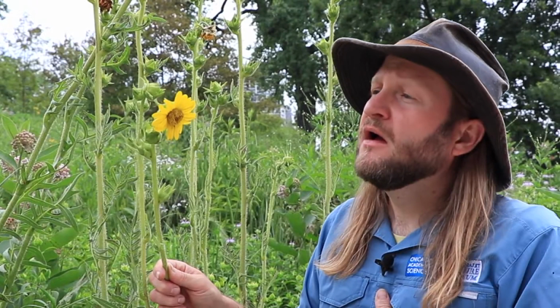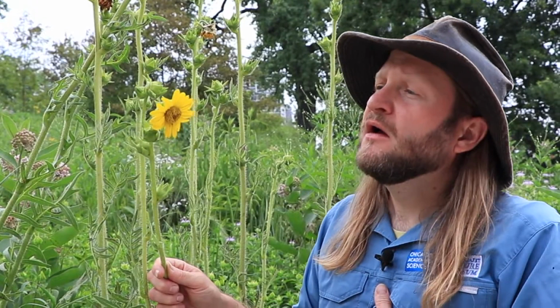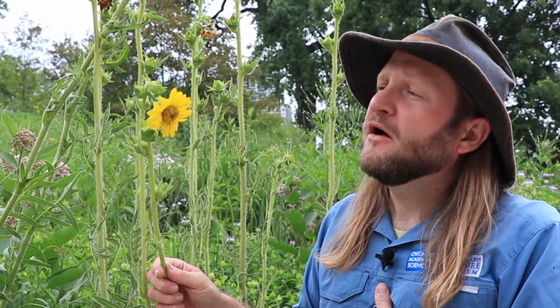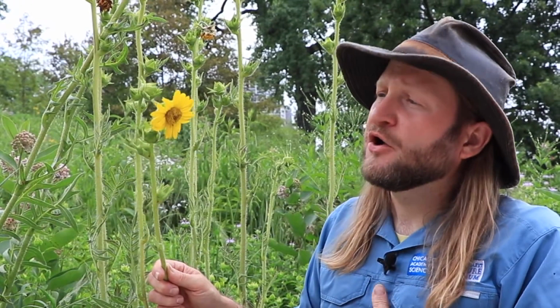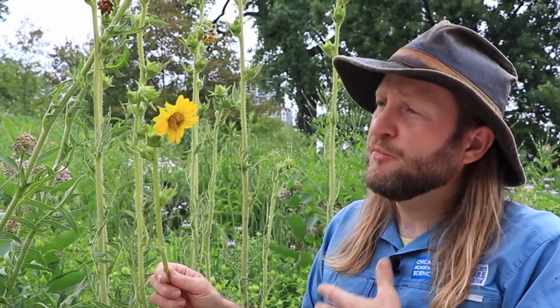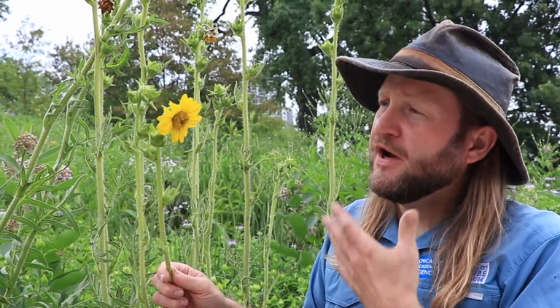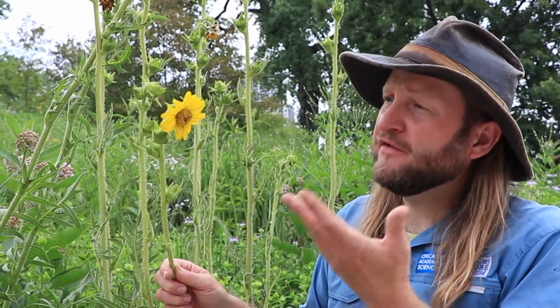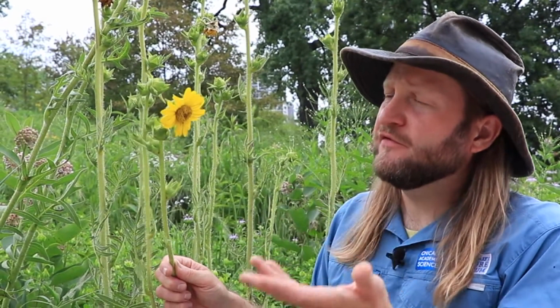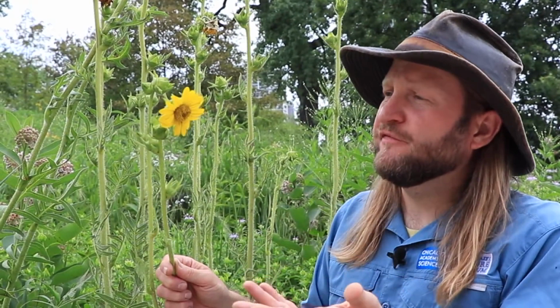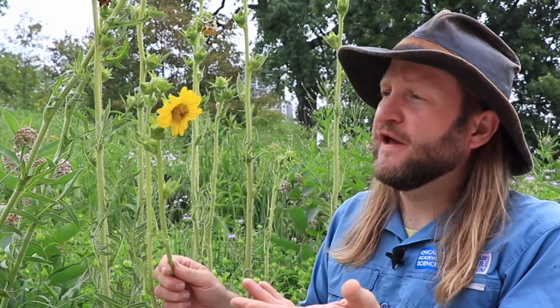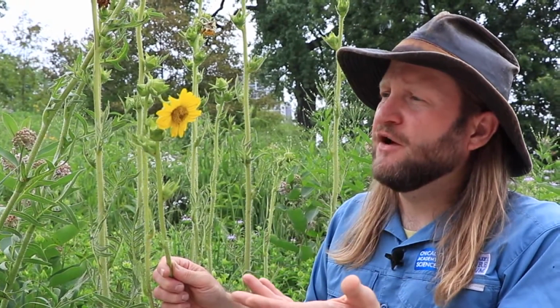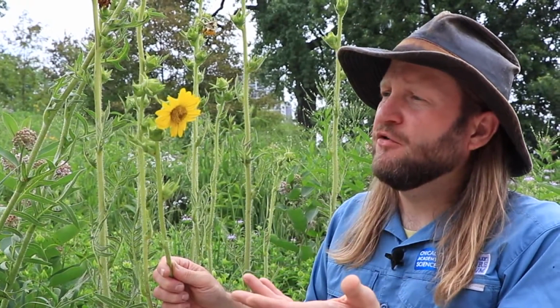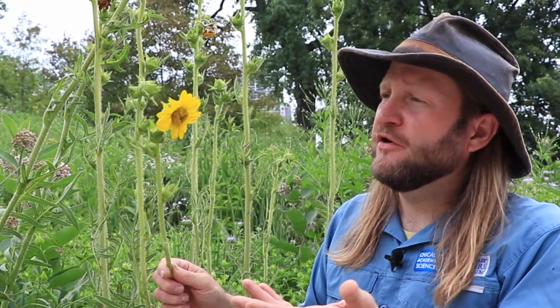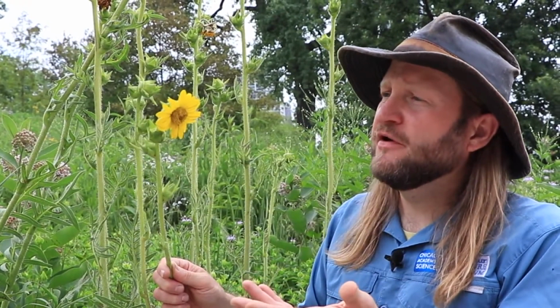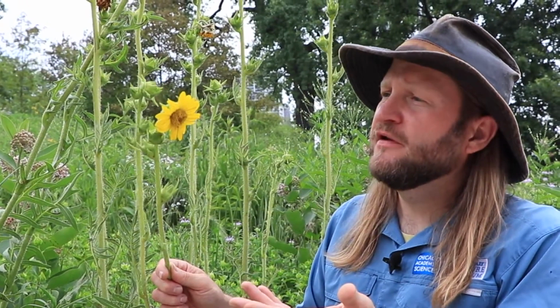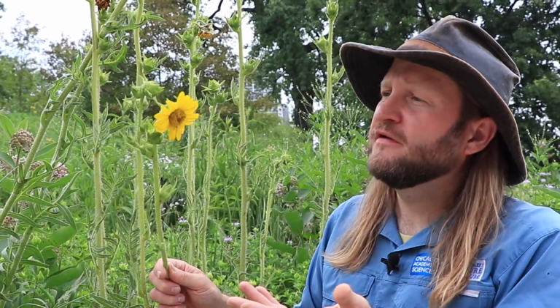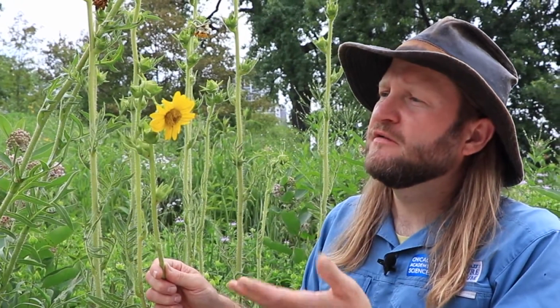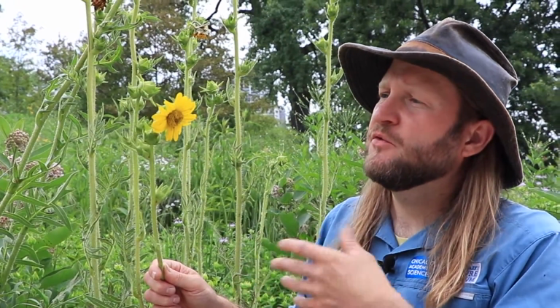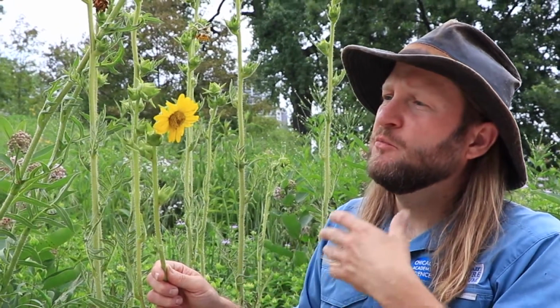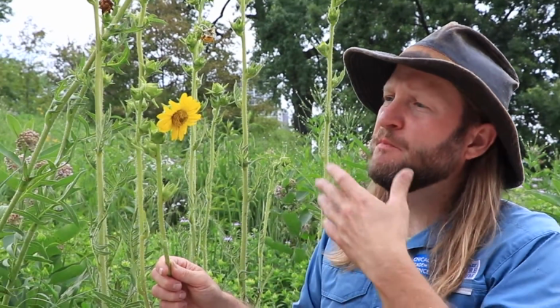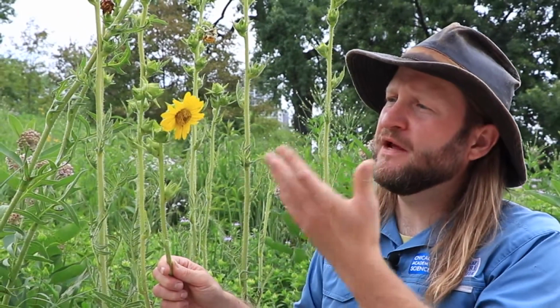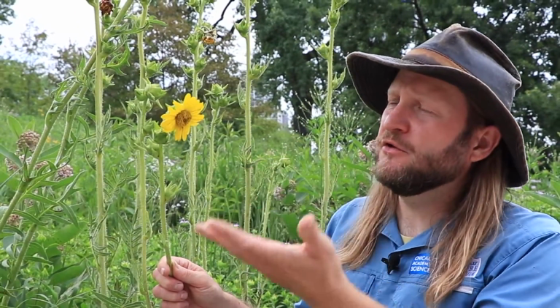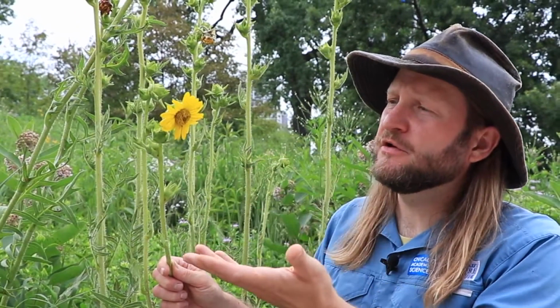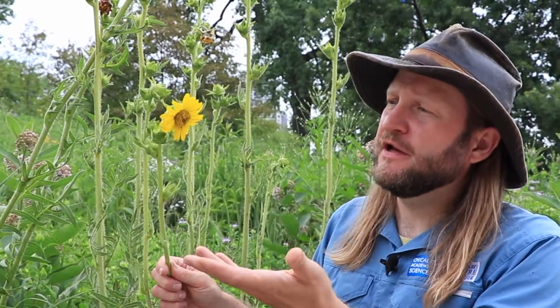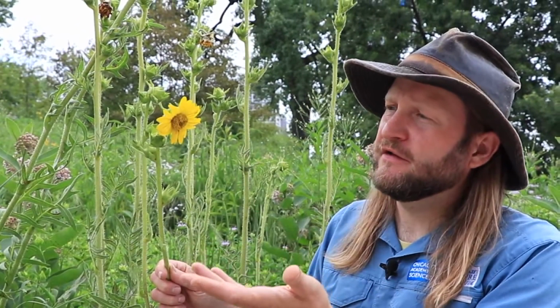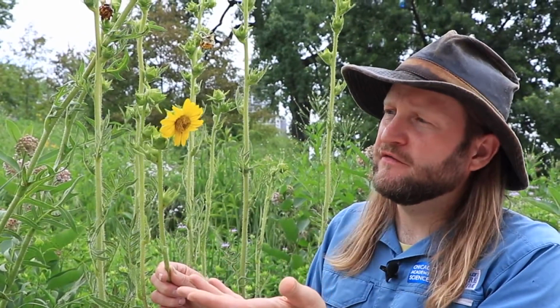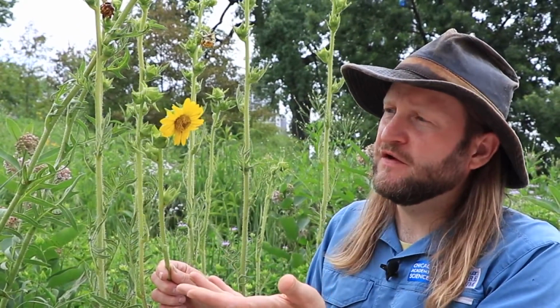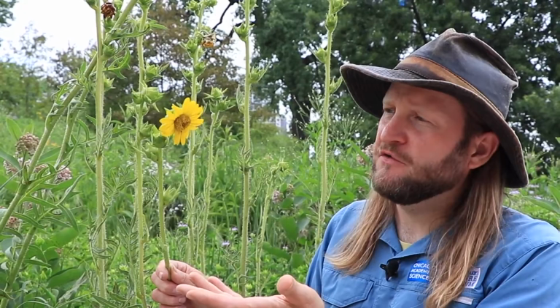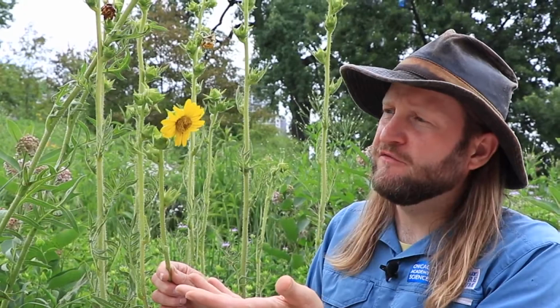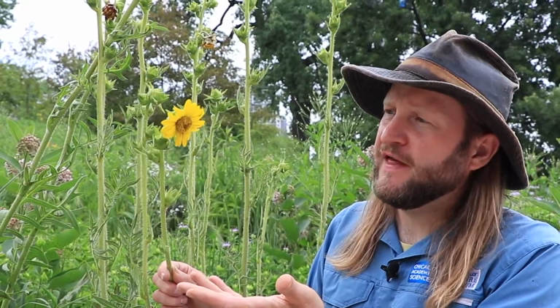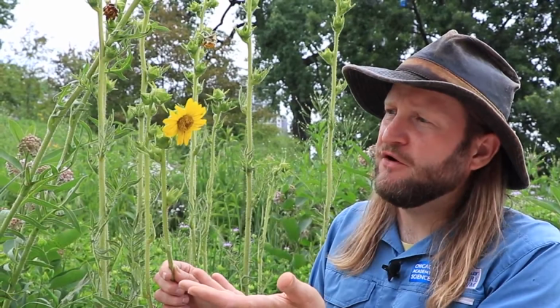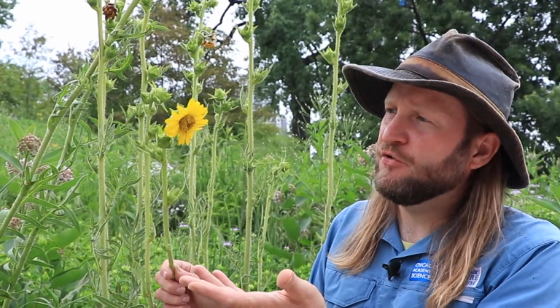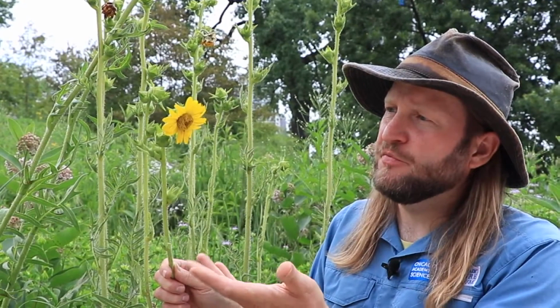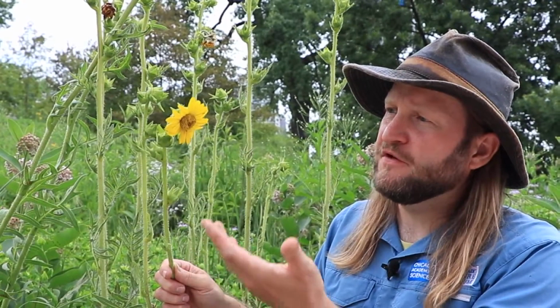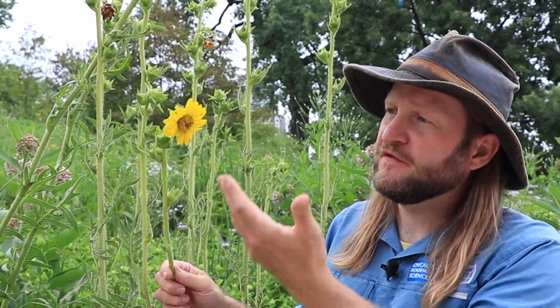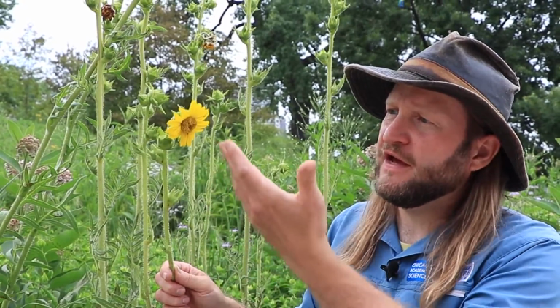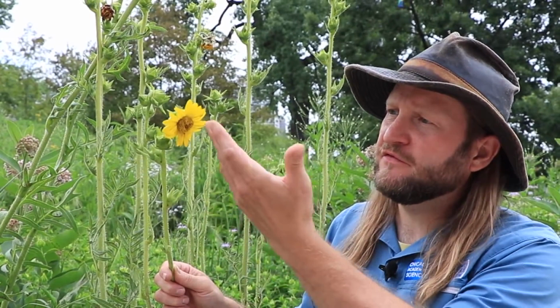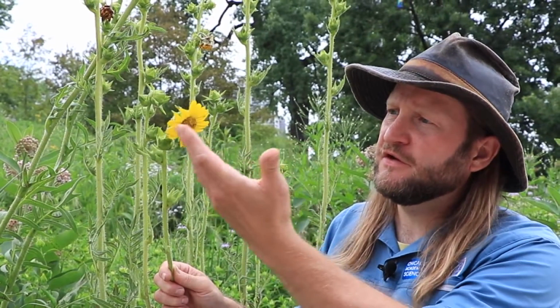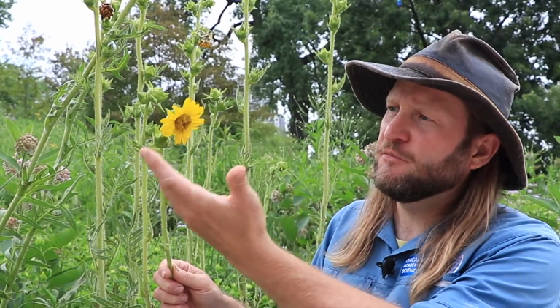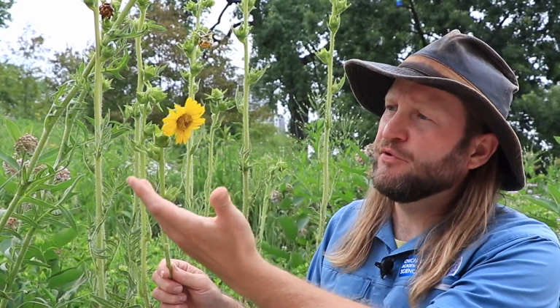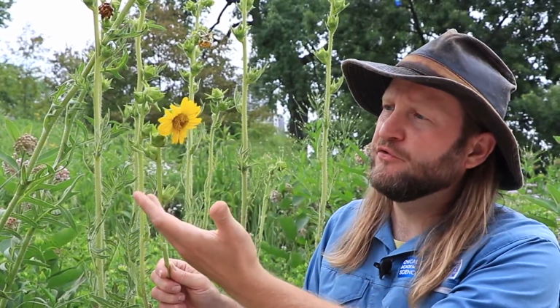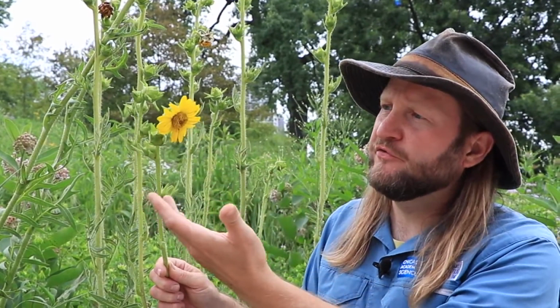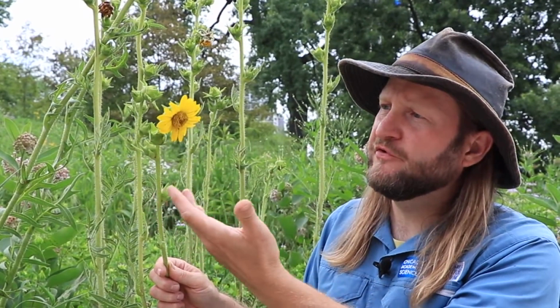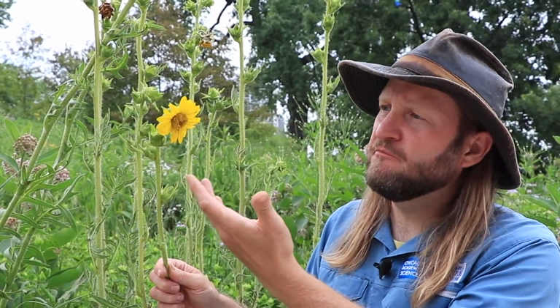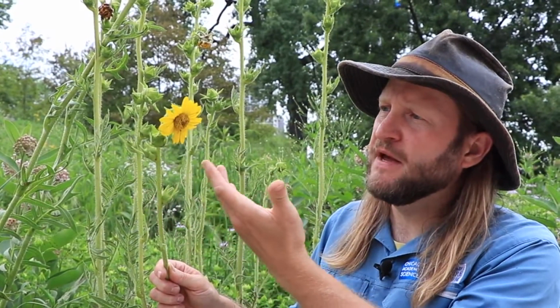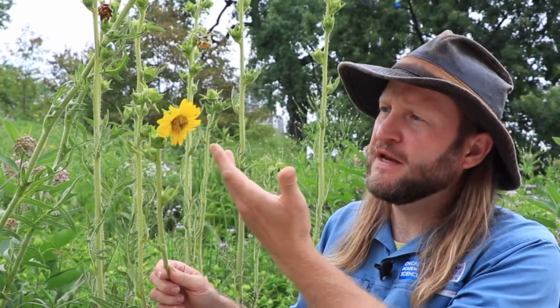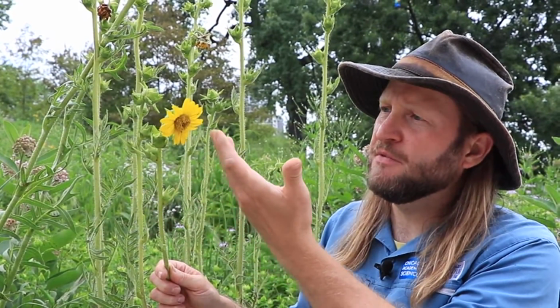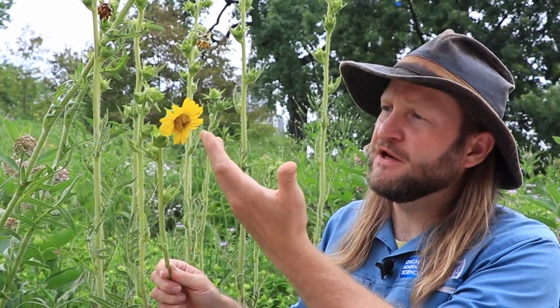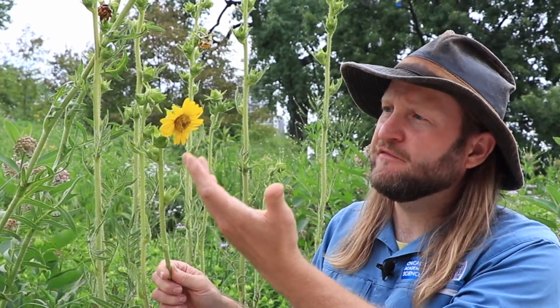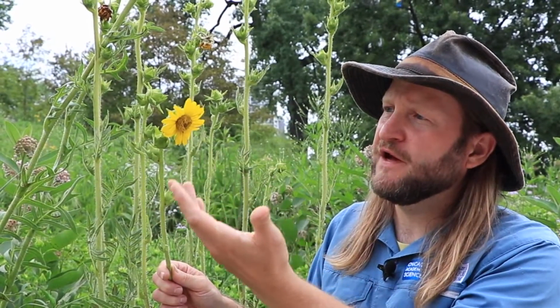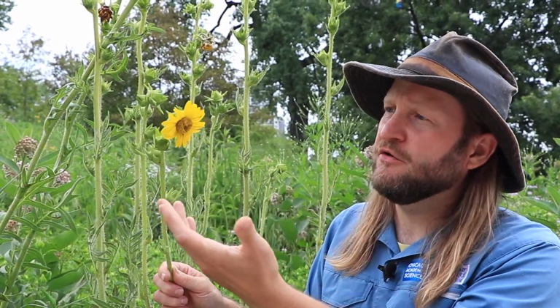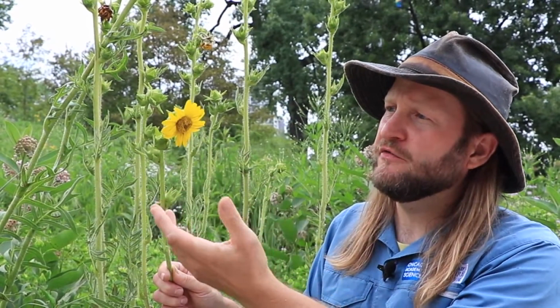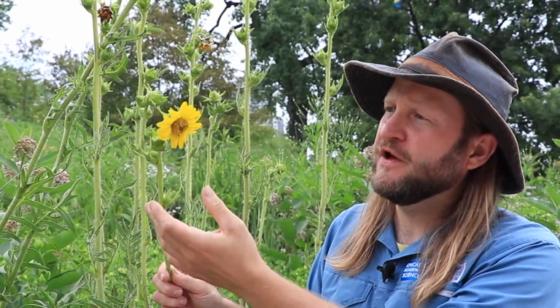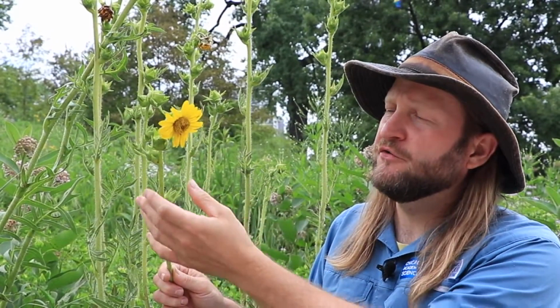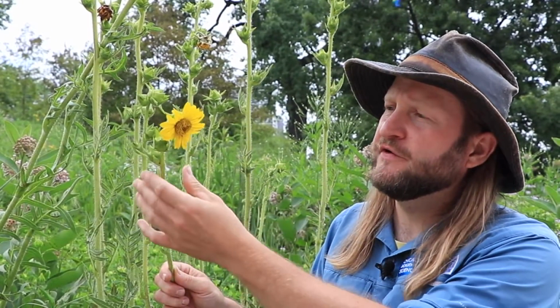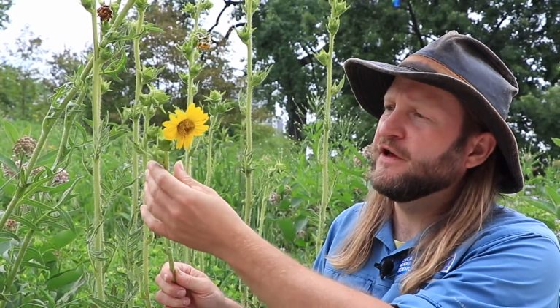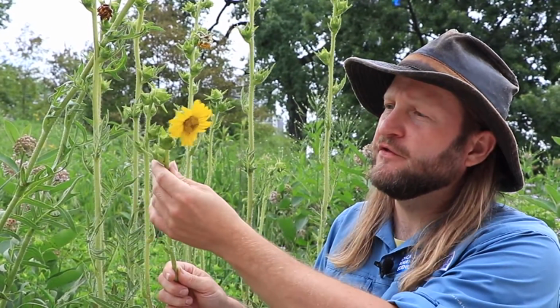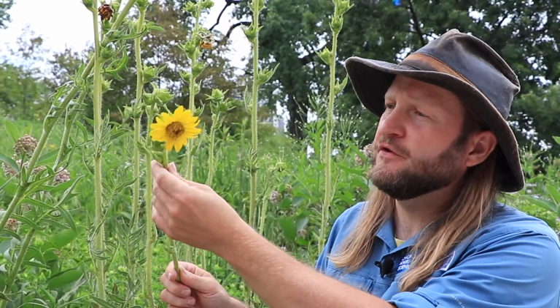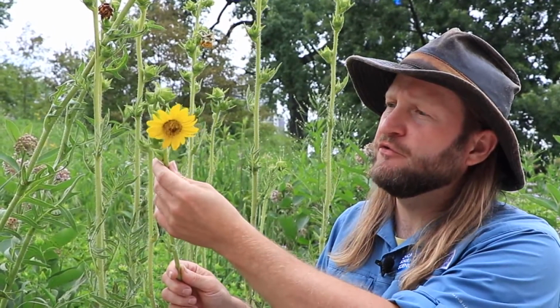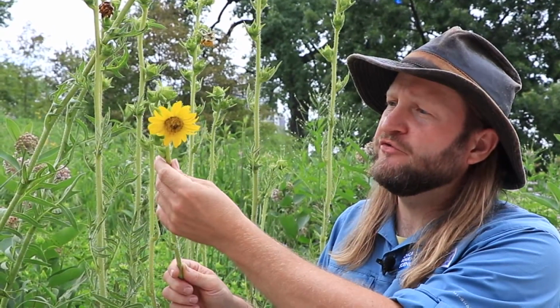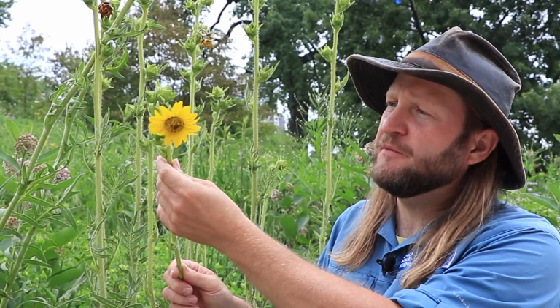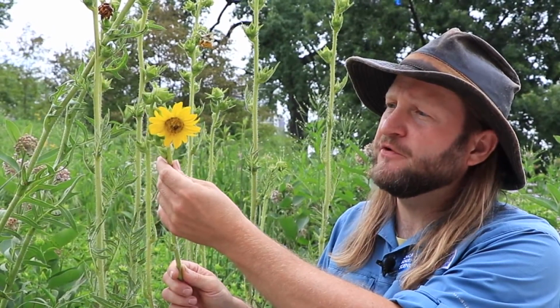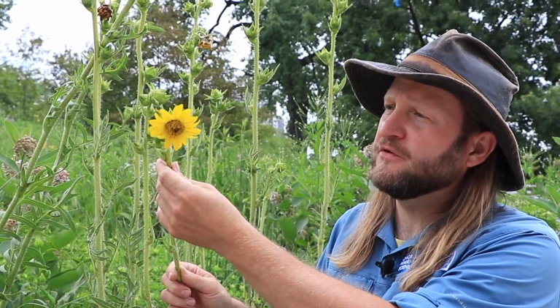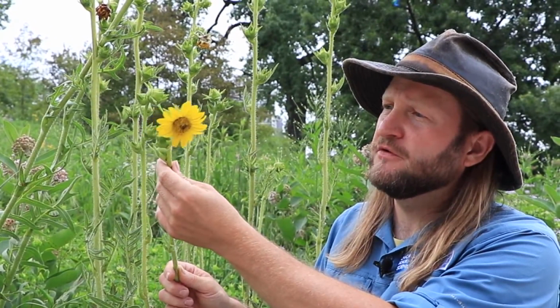A composite flower may look like a single flower, but it's actually composed of many, many flowers held together in a receptacle.